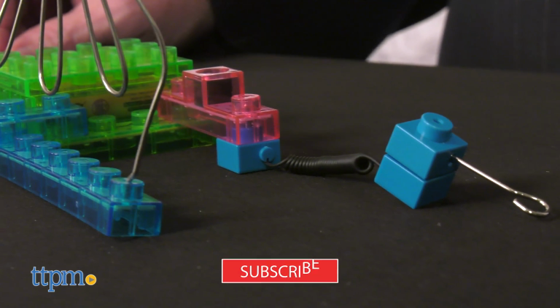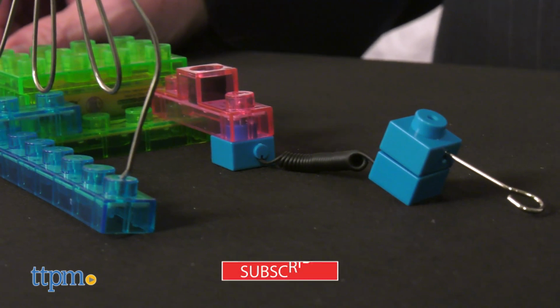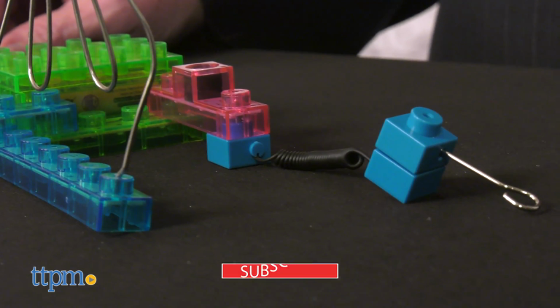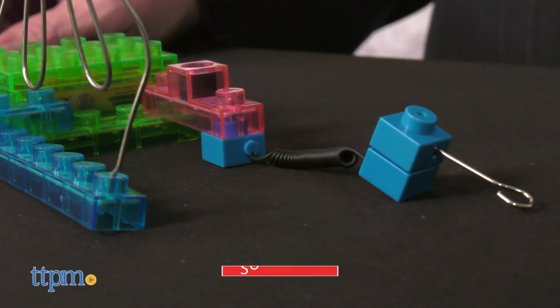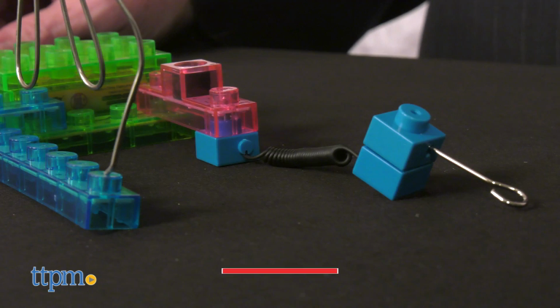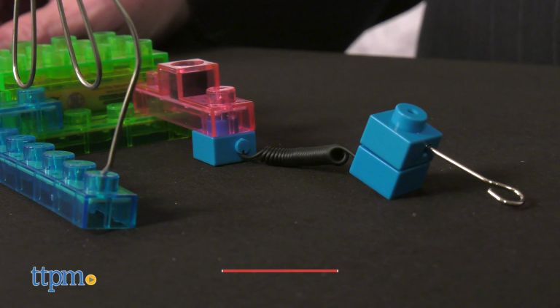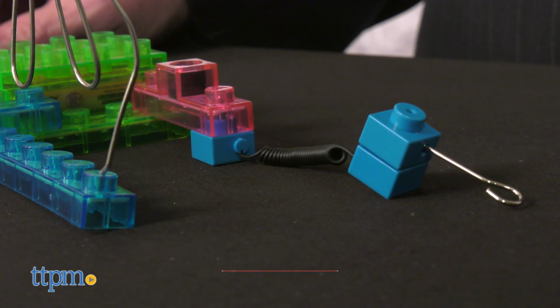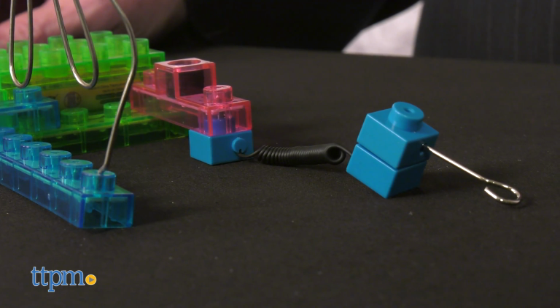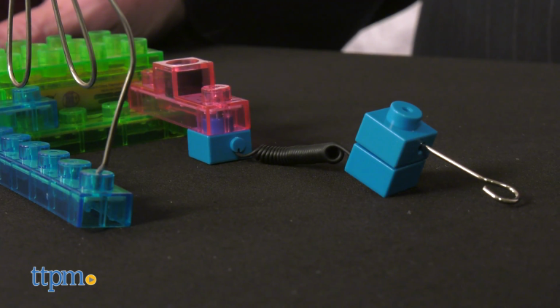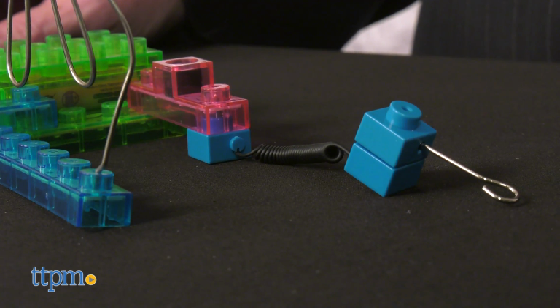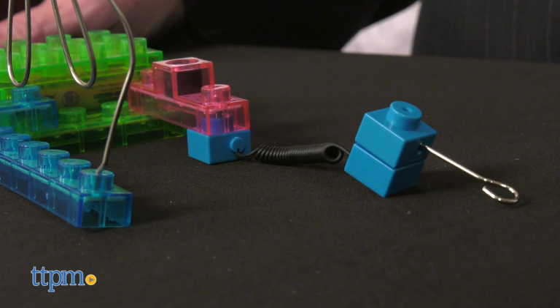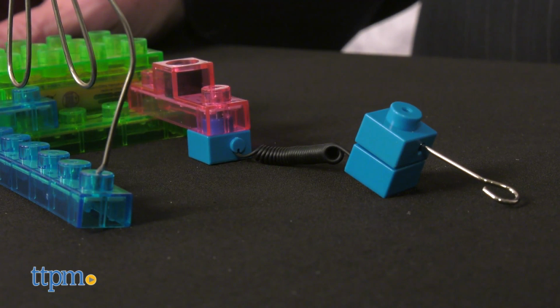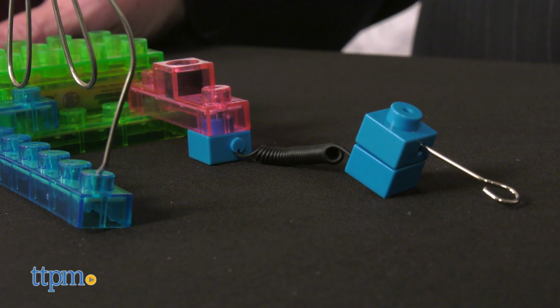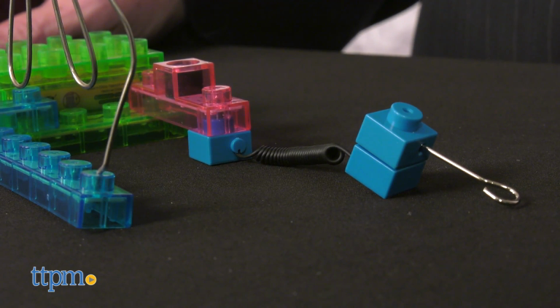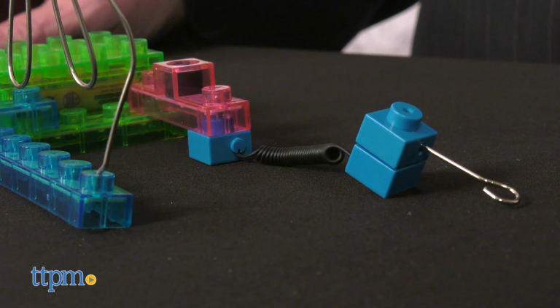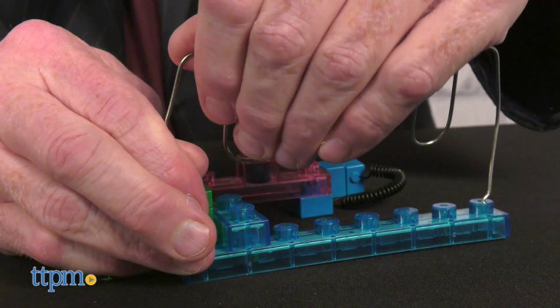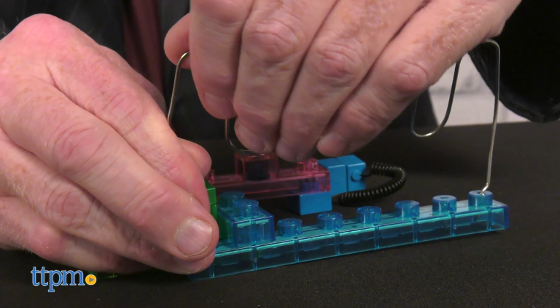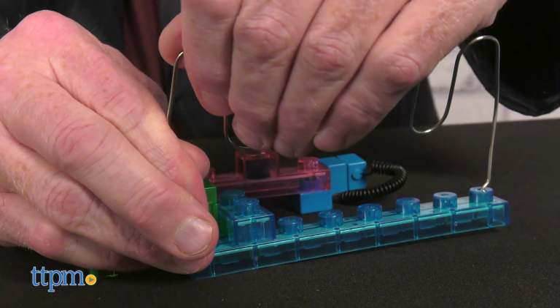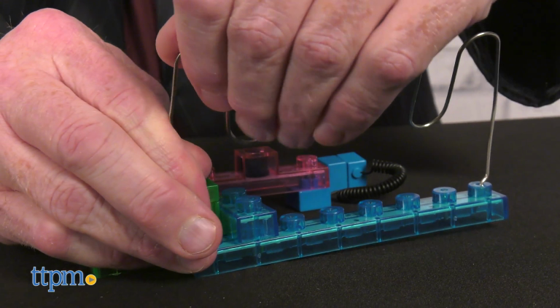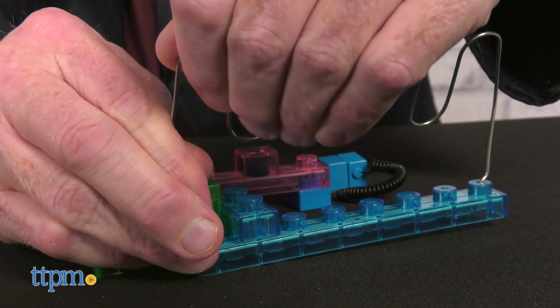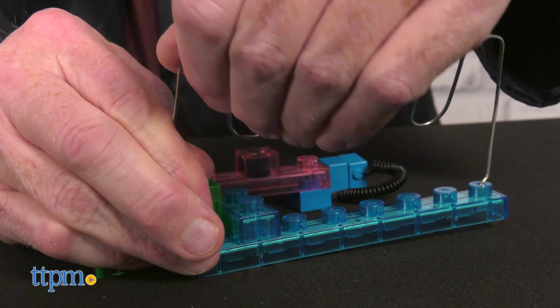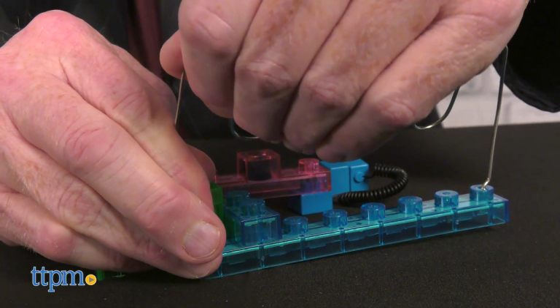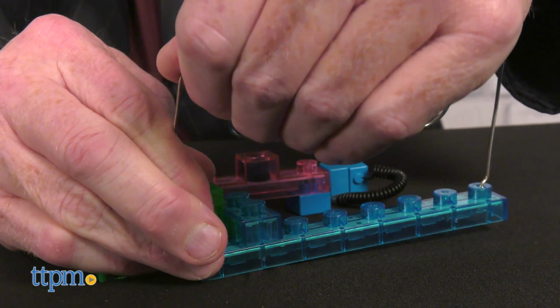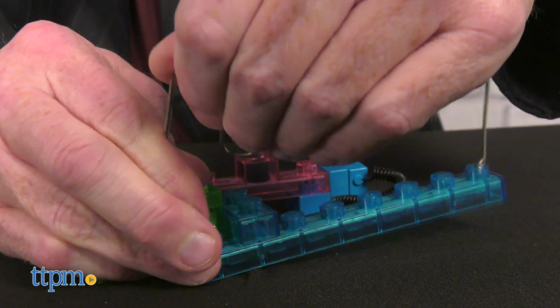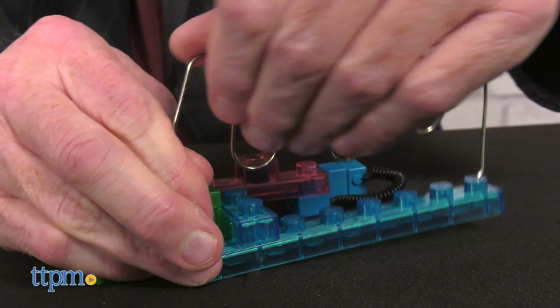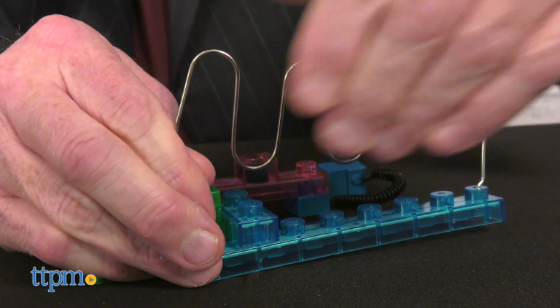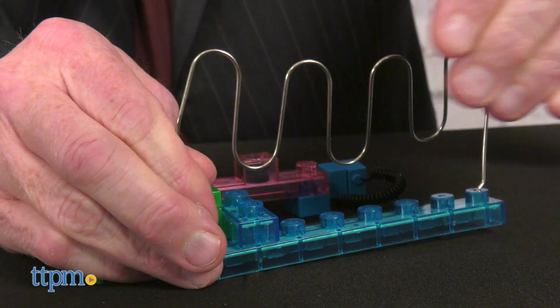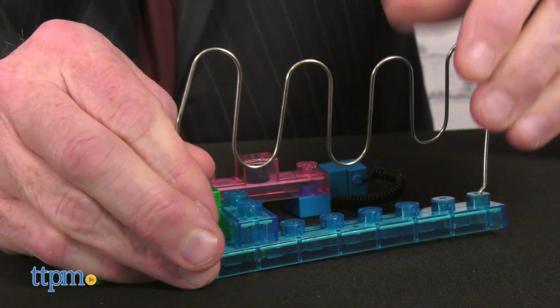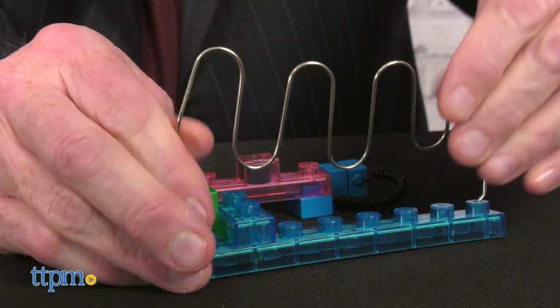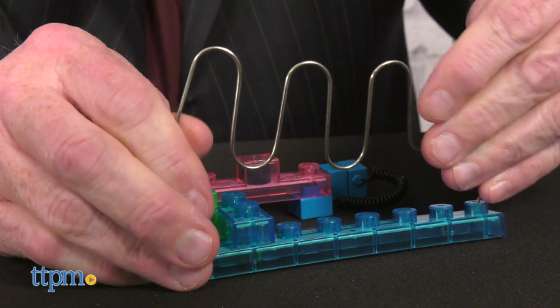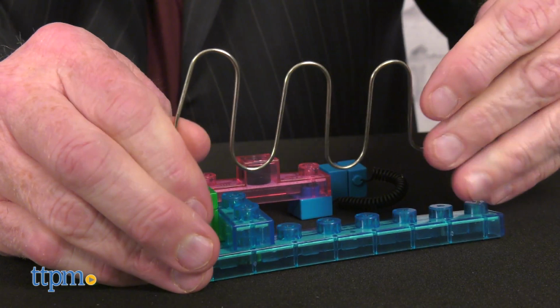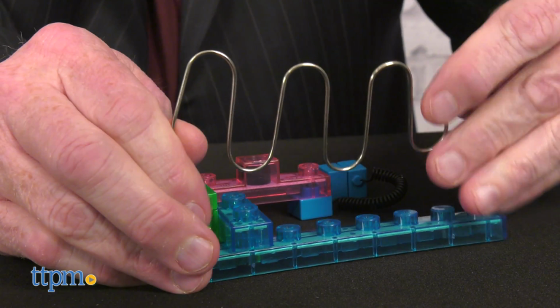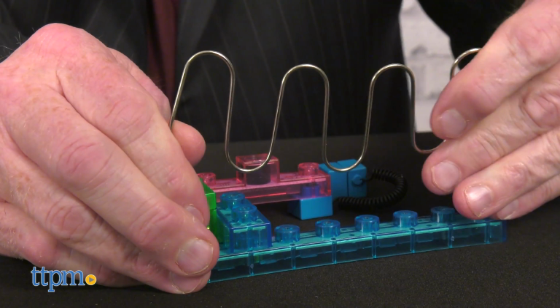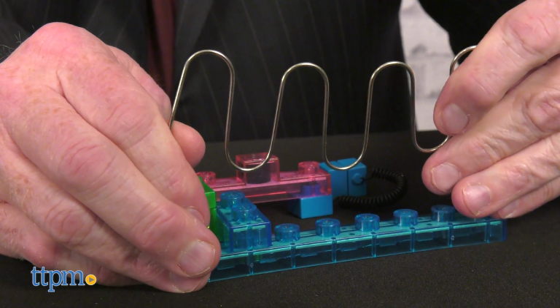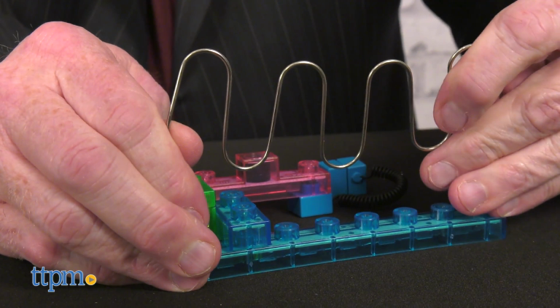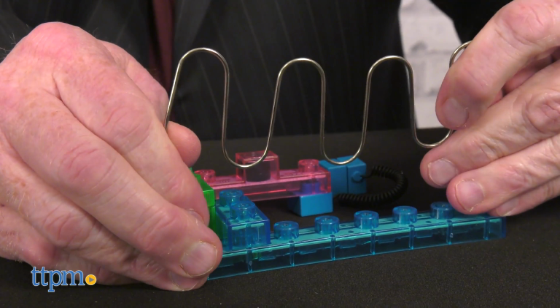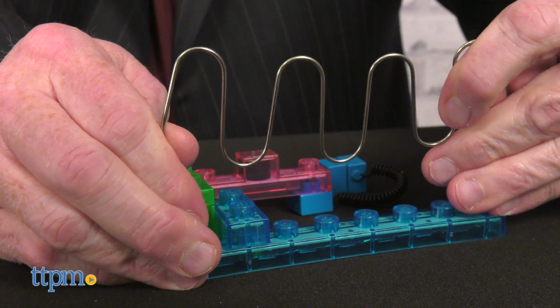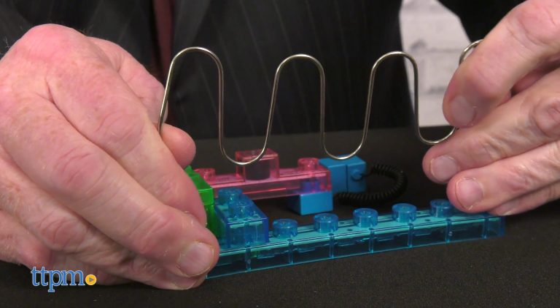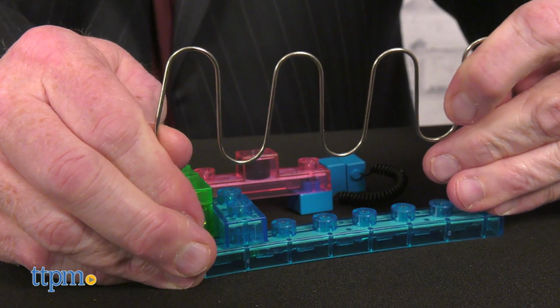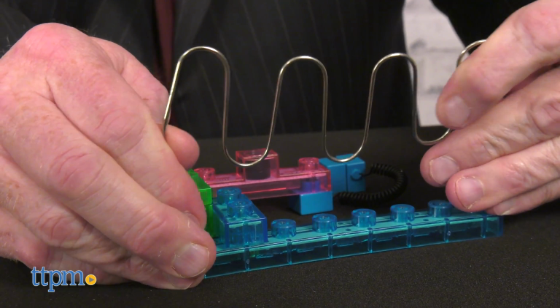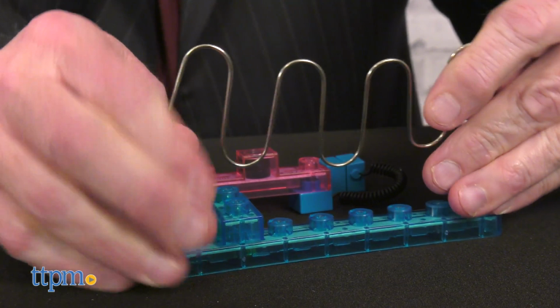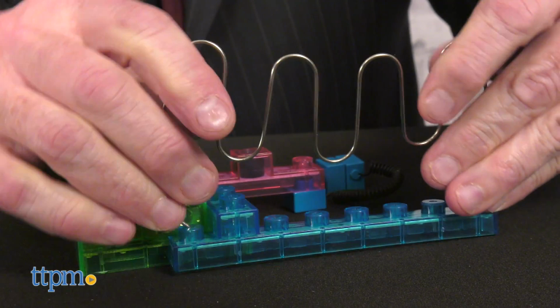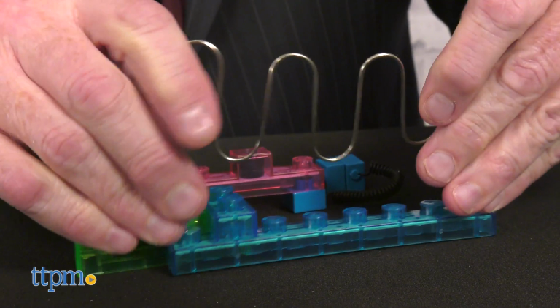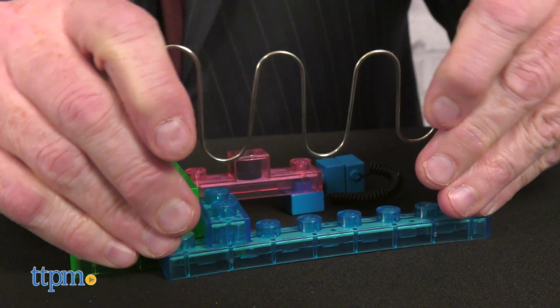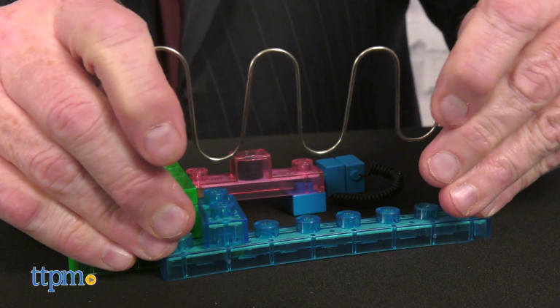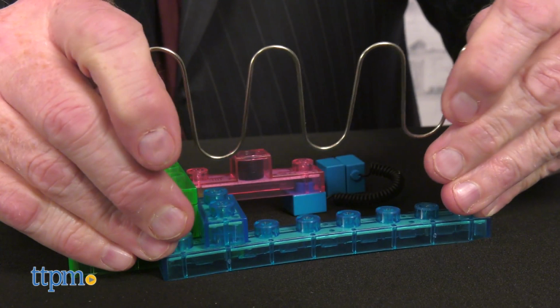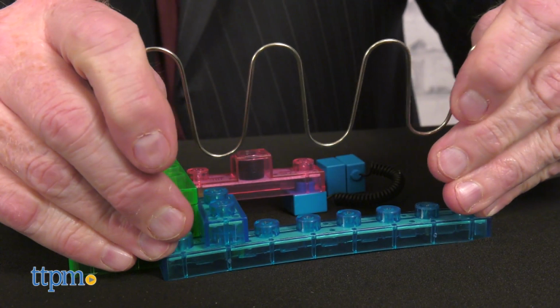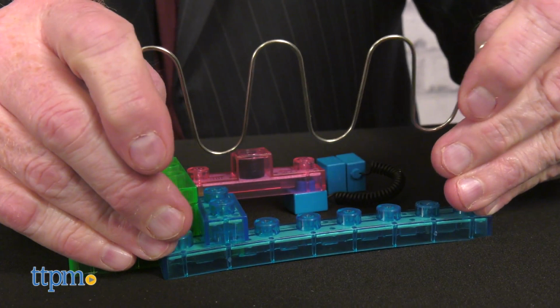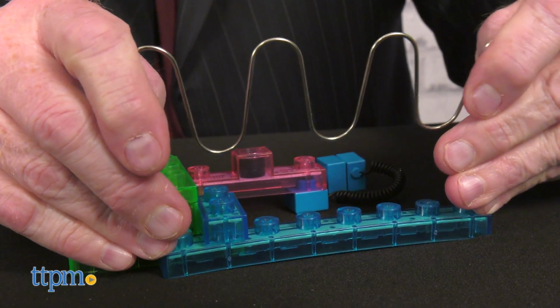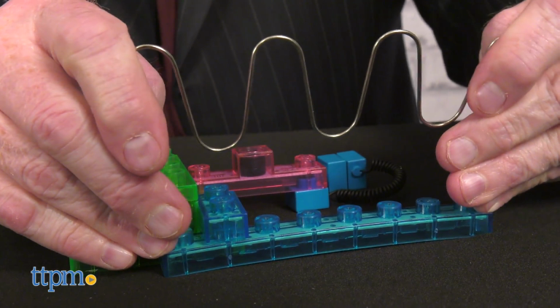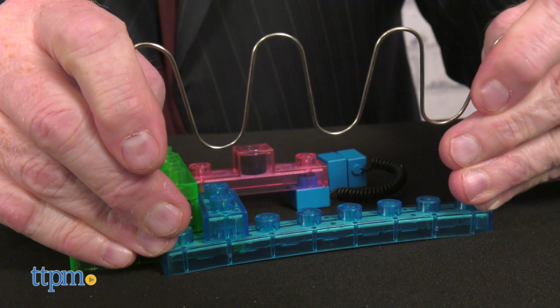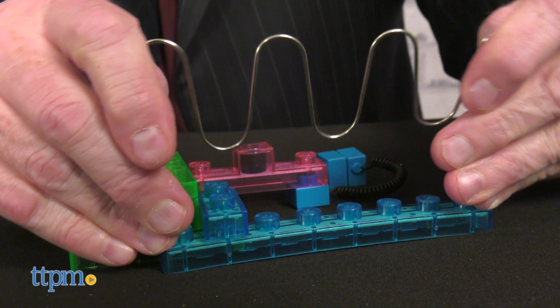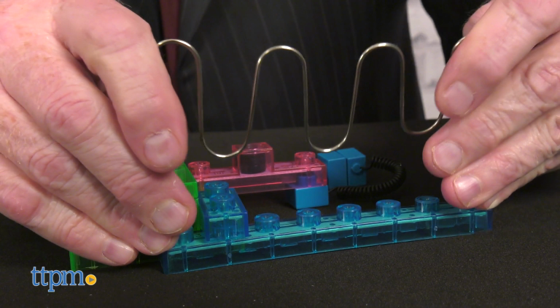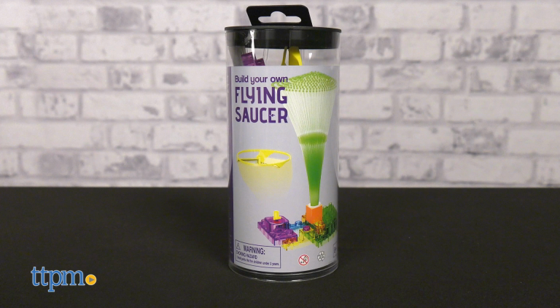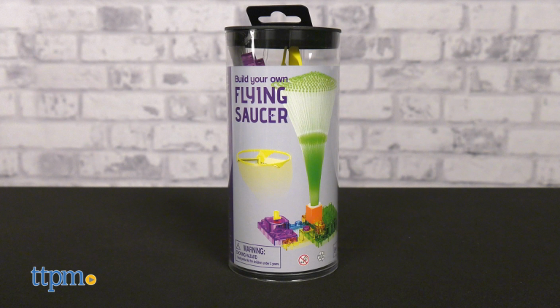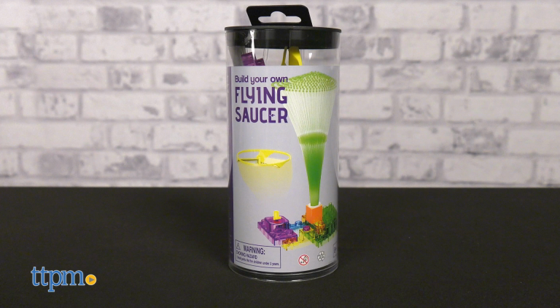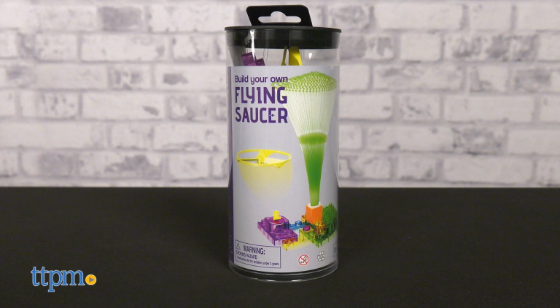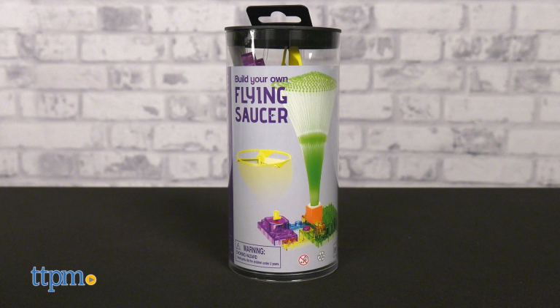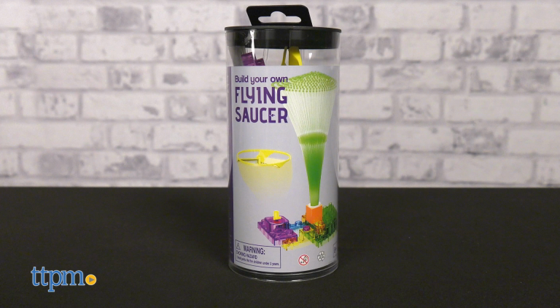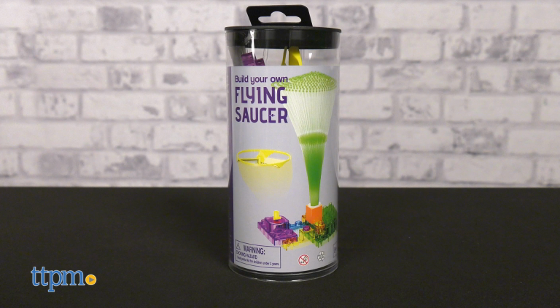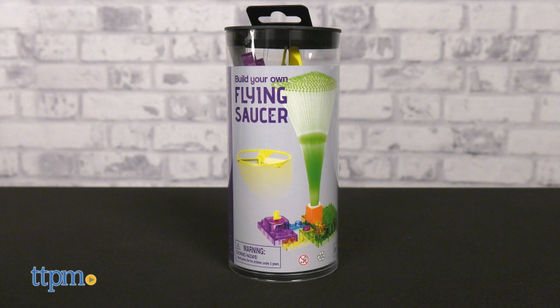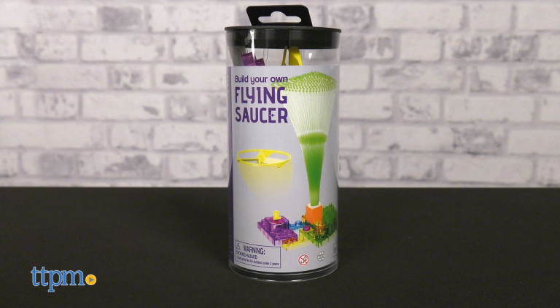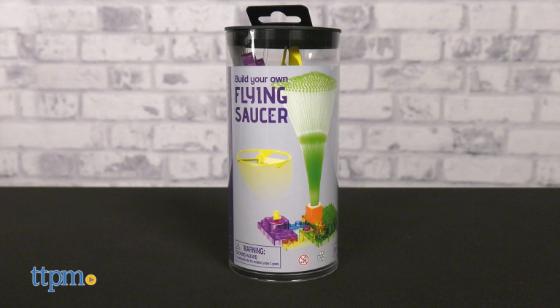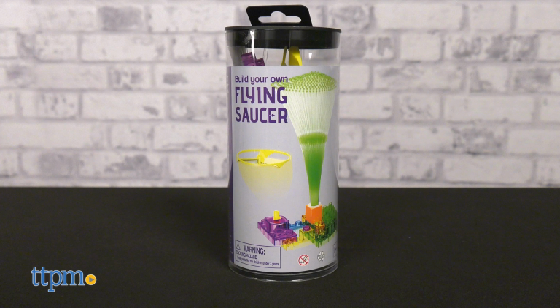eBlocks toys offer STEAM education — science, technology, reading, engineering, the arts, and math.